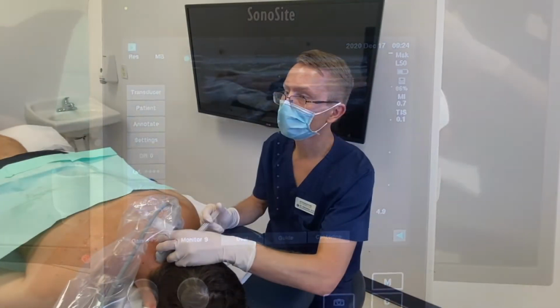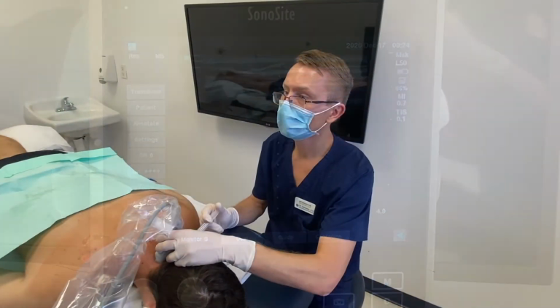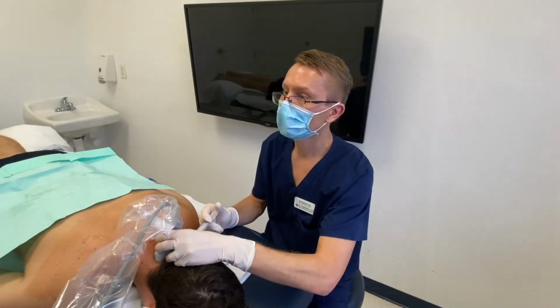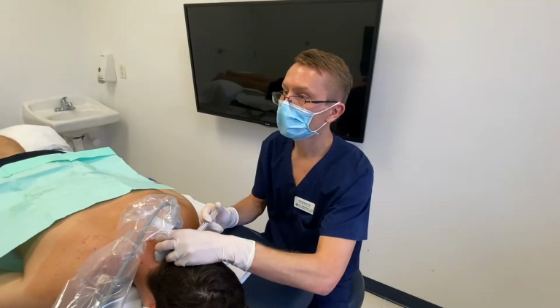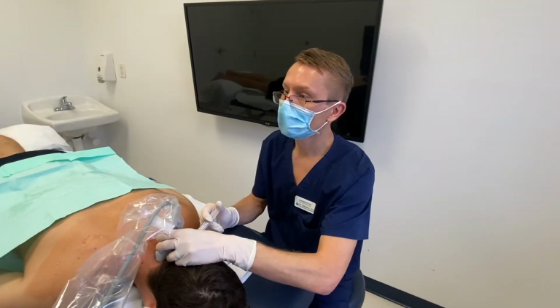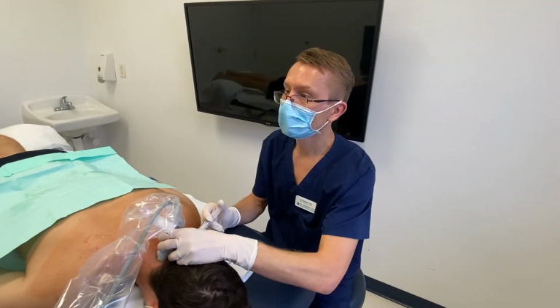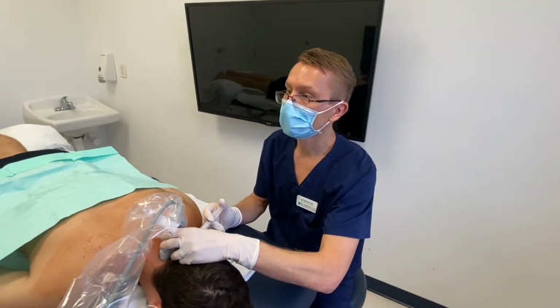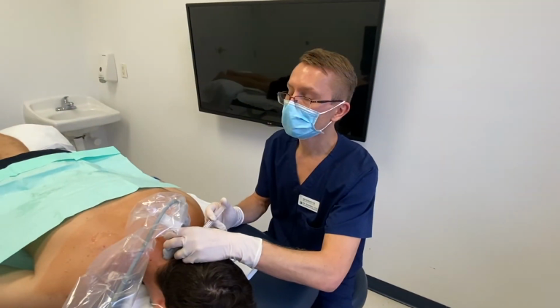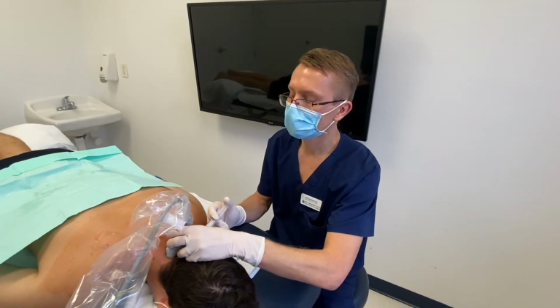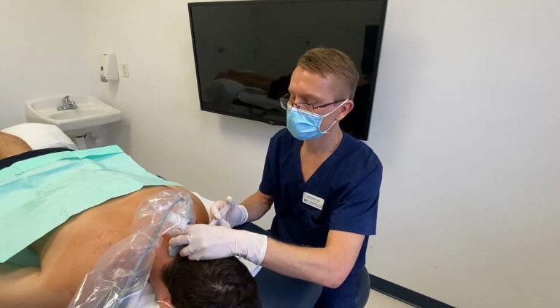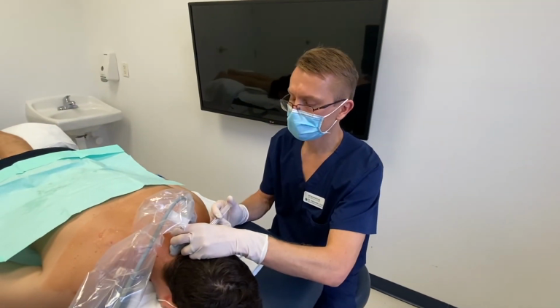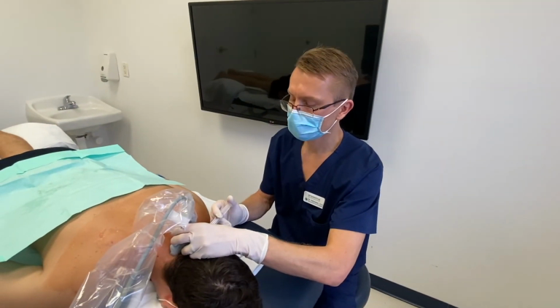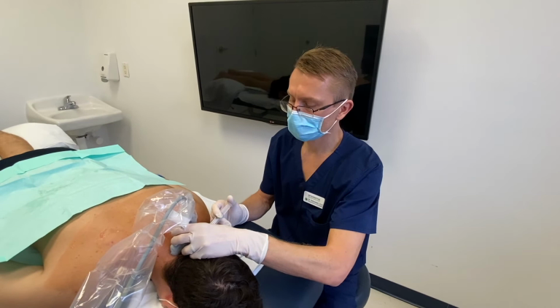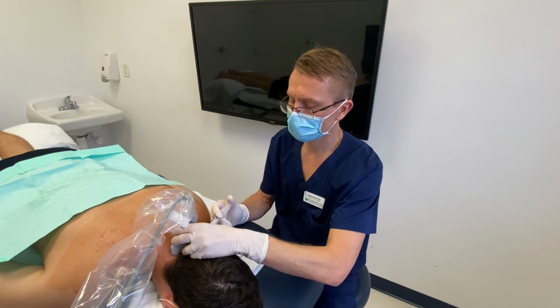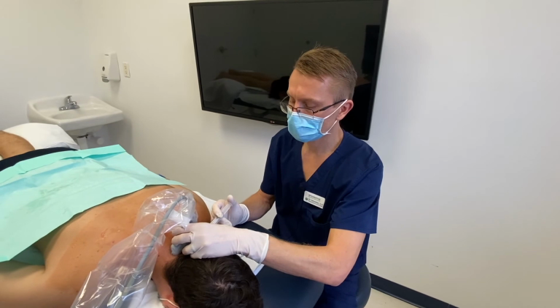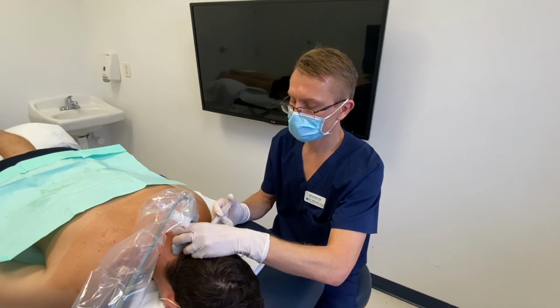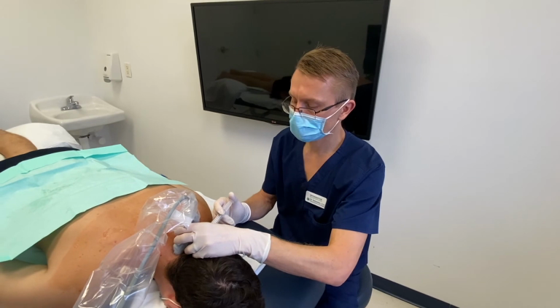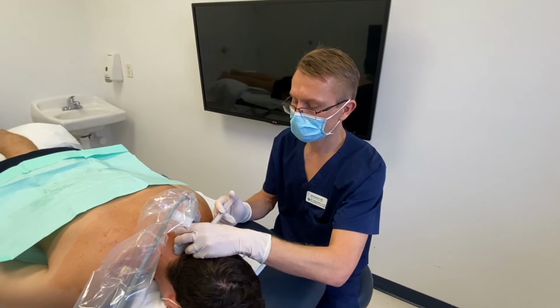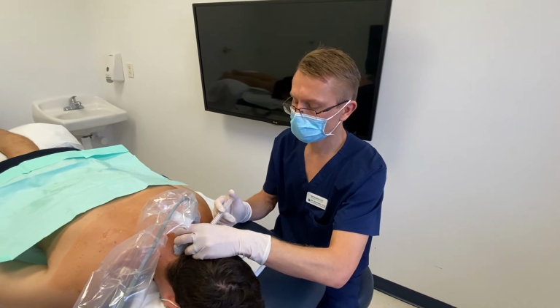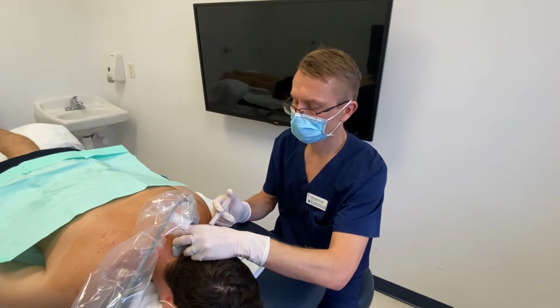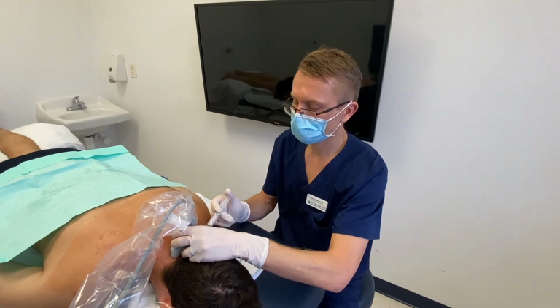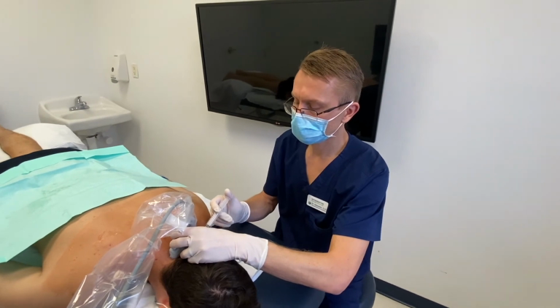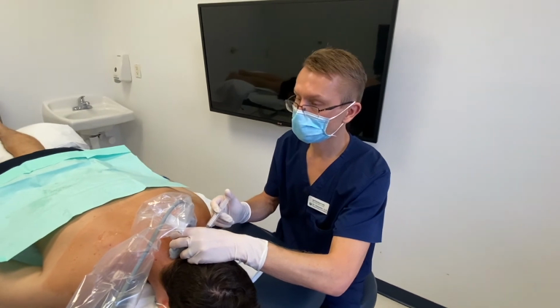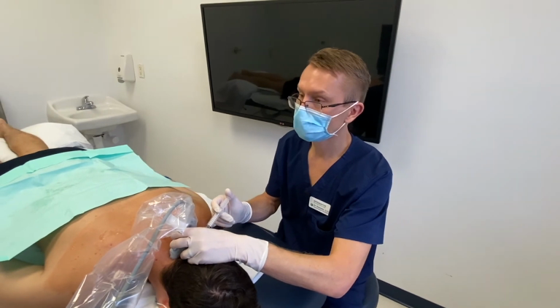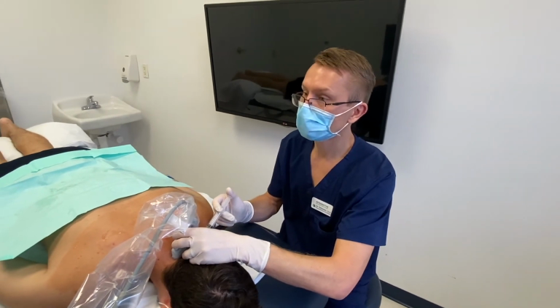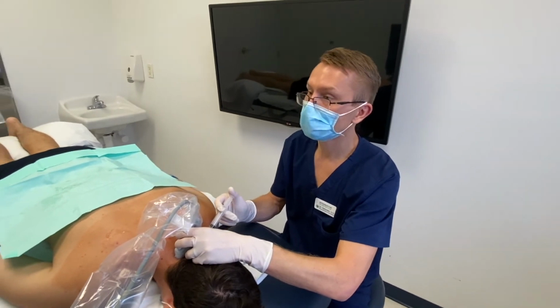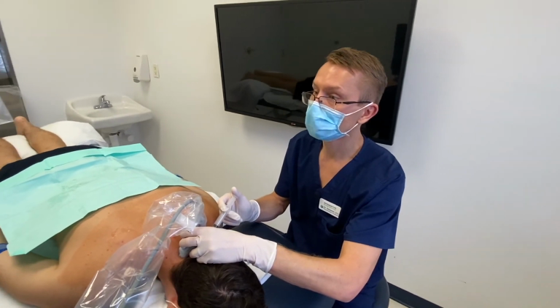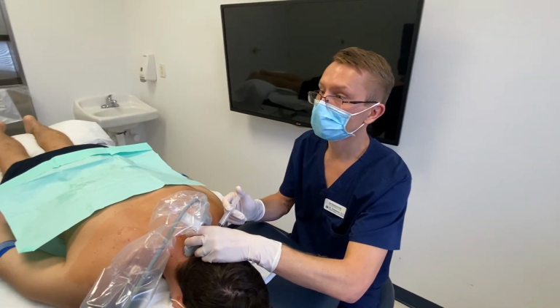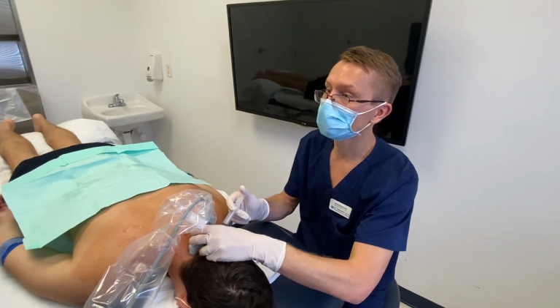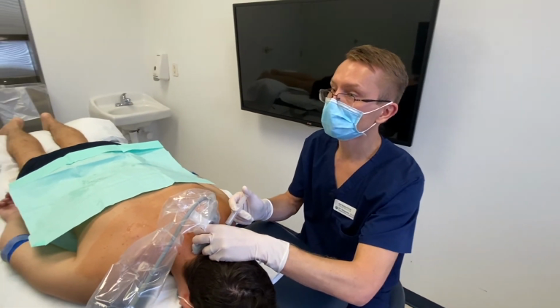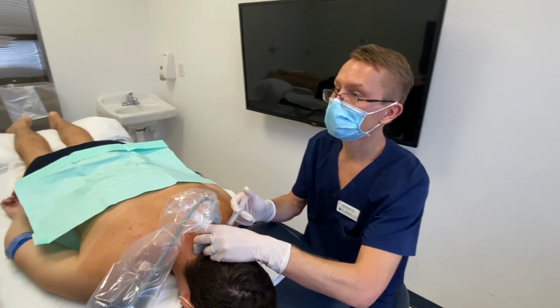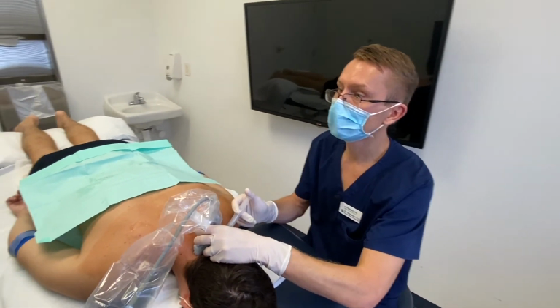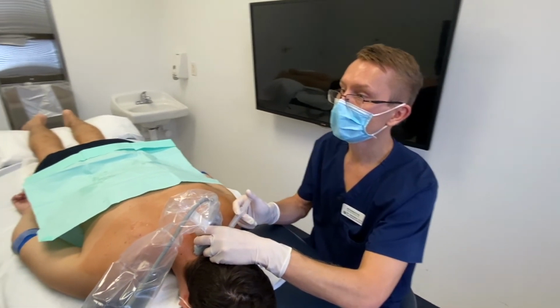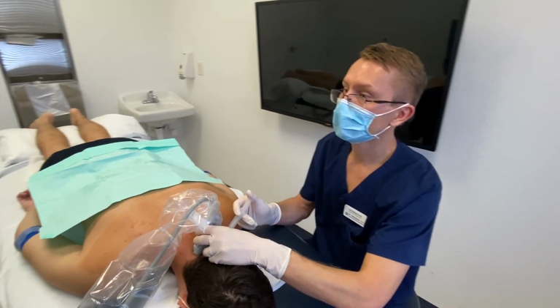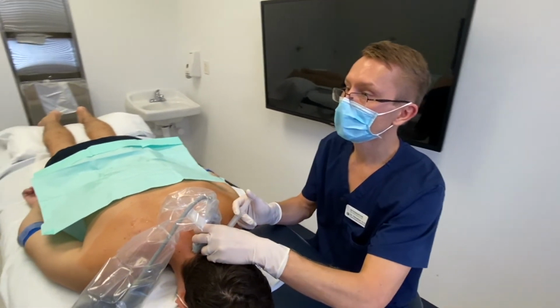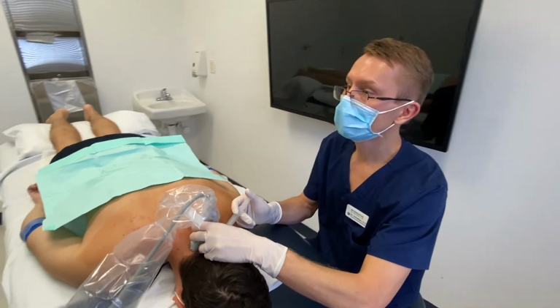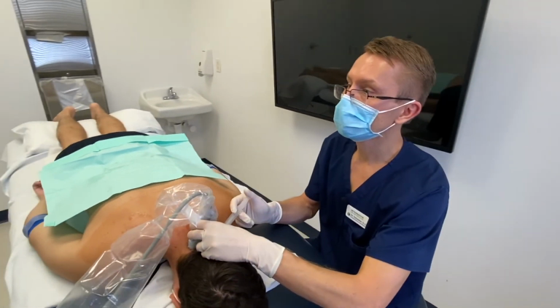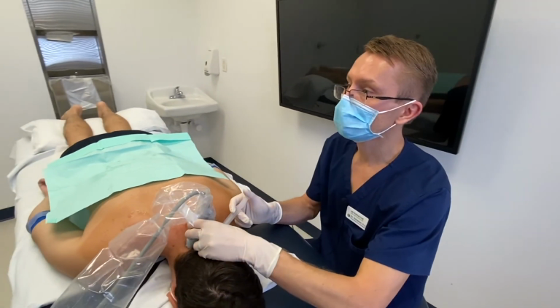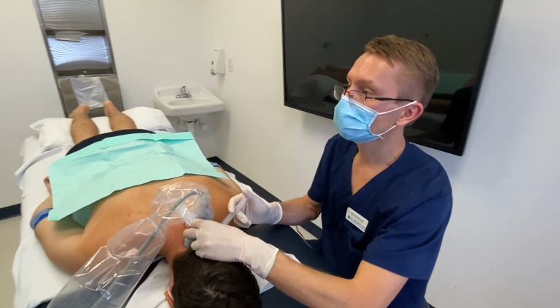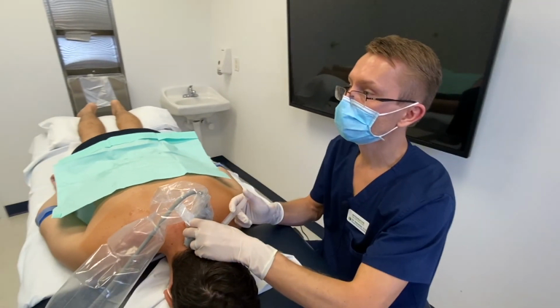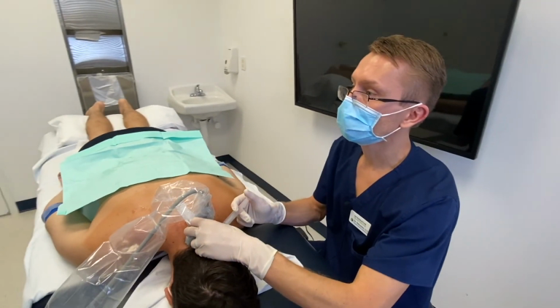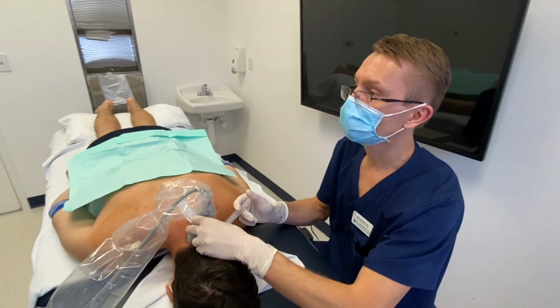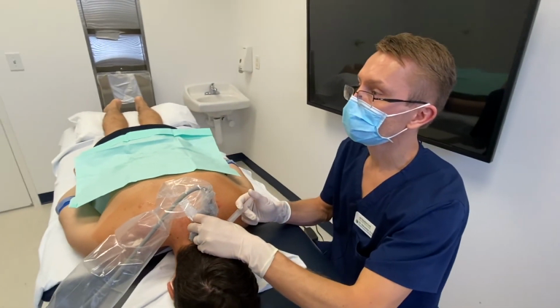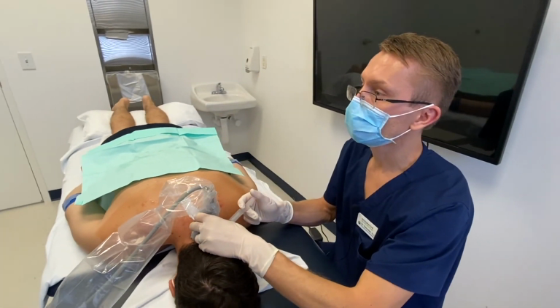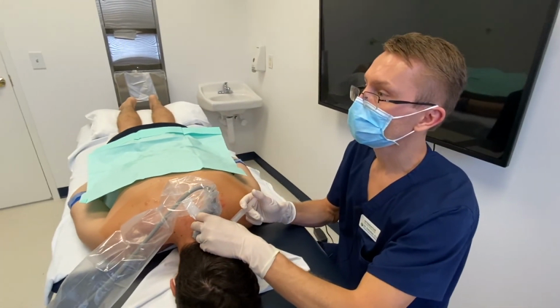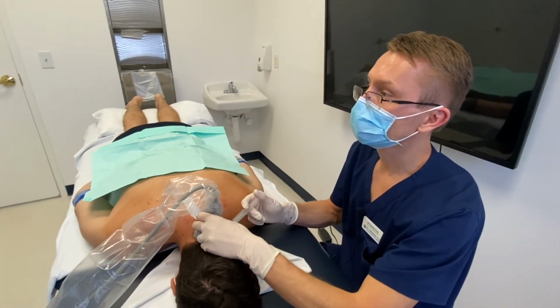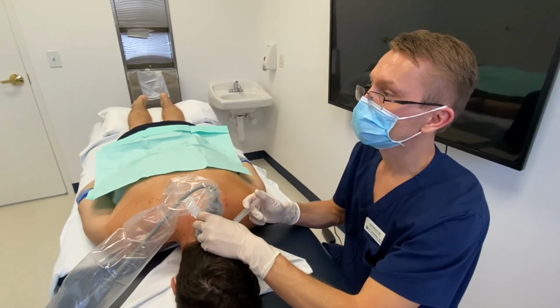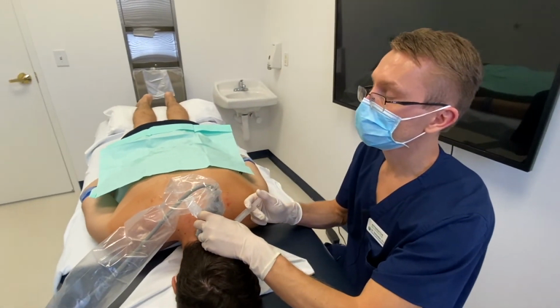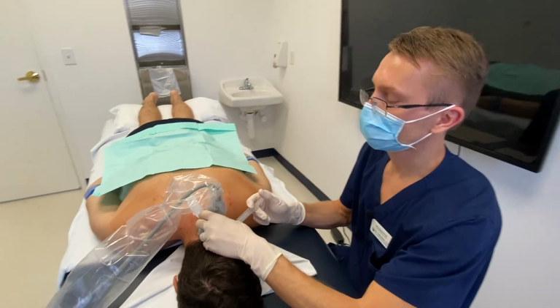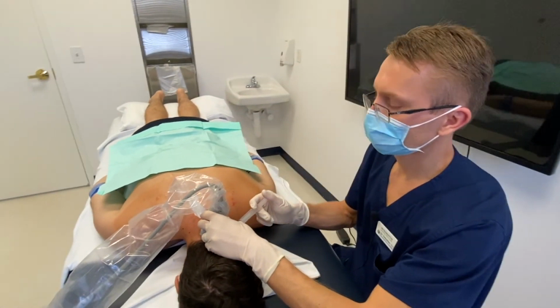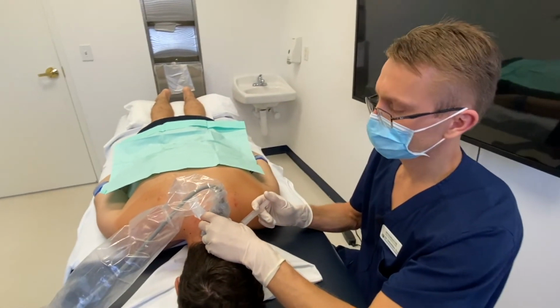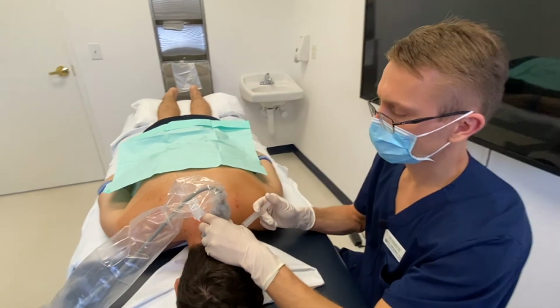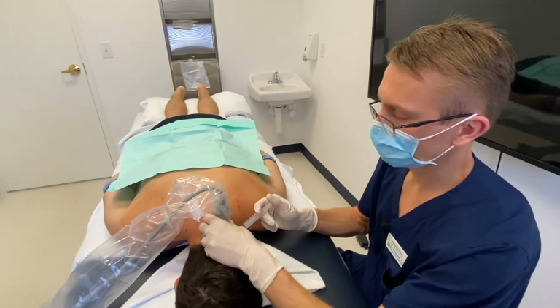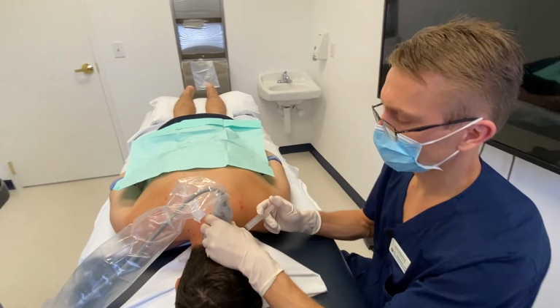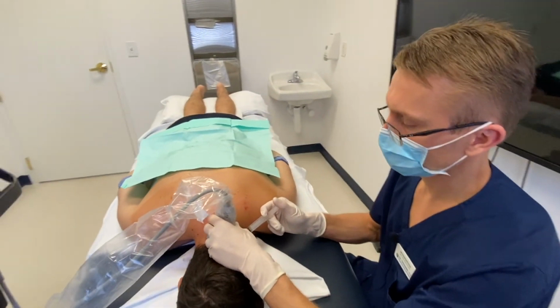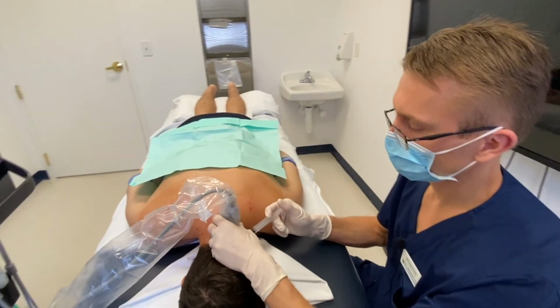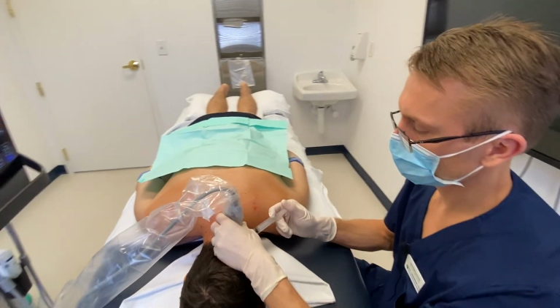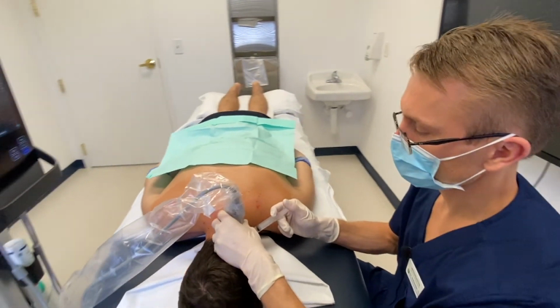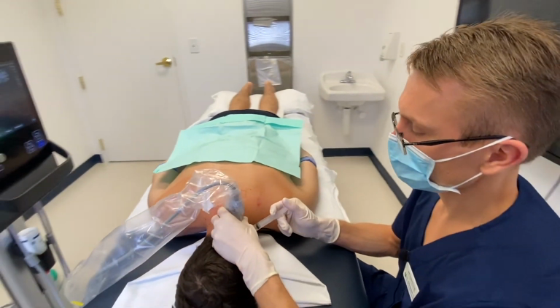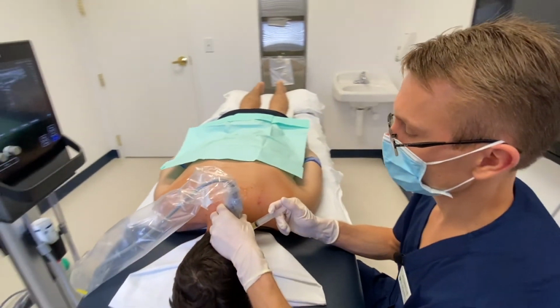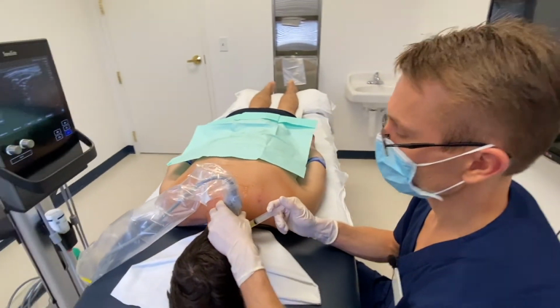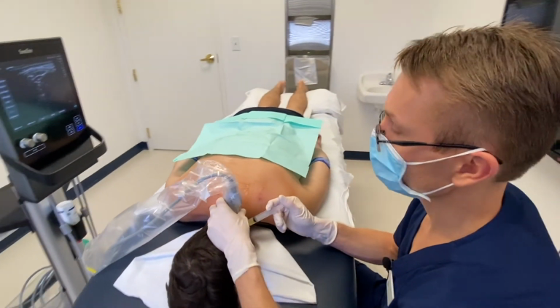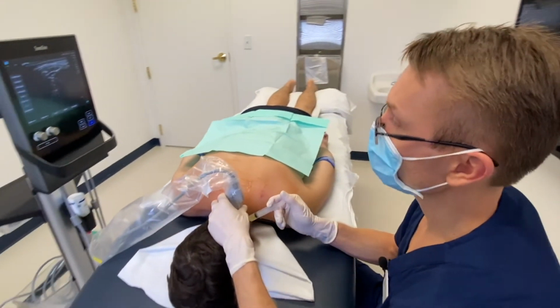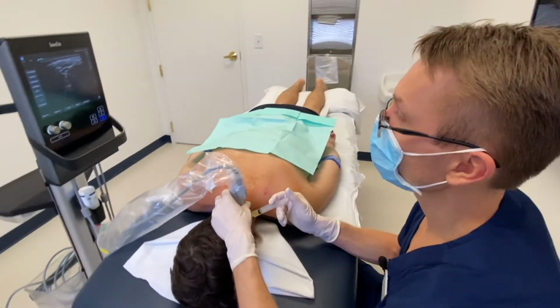I already did the right side and just have a few more areas on the left side, and then he's going to be done.